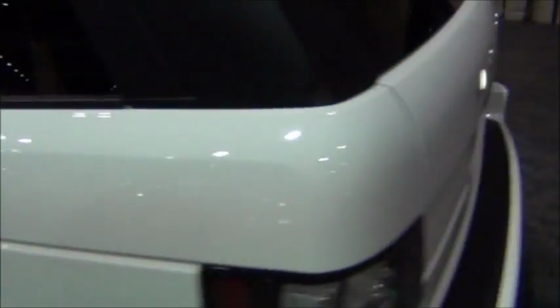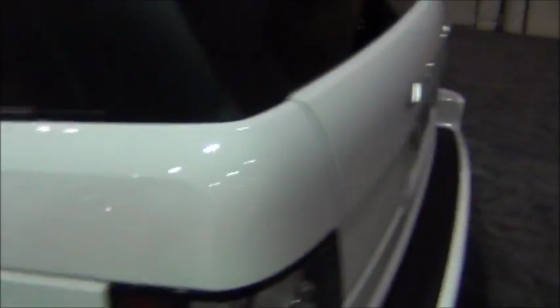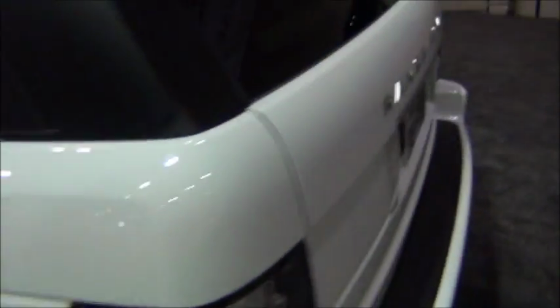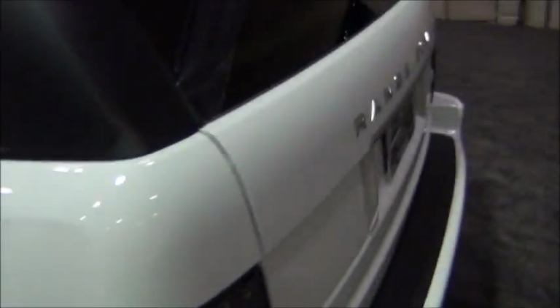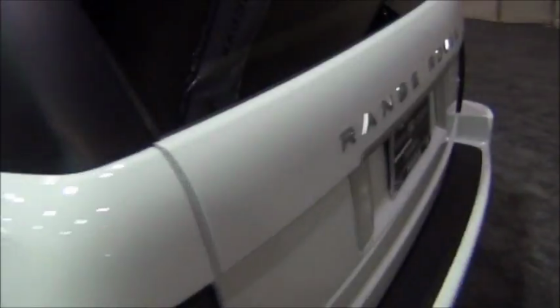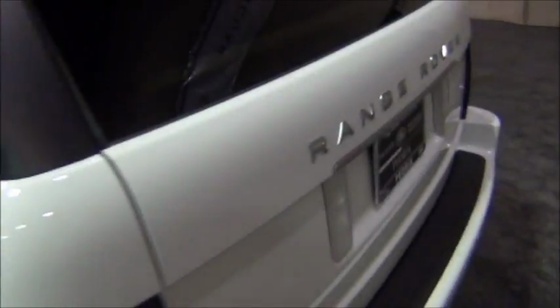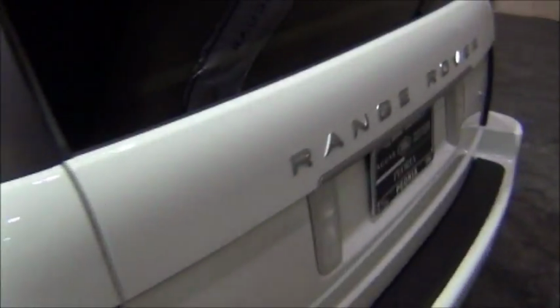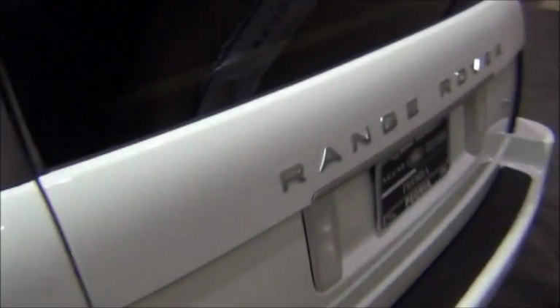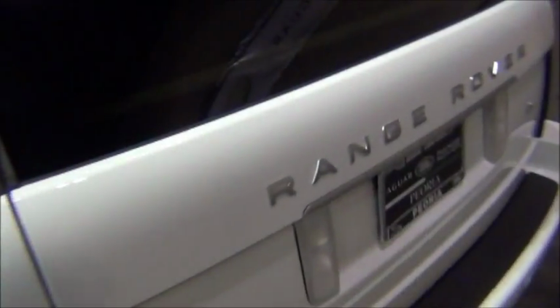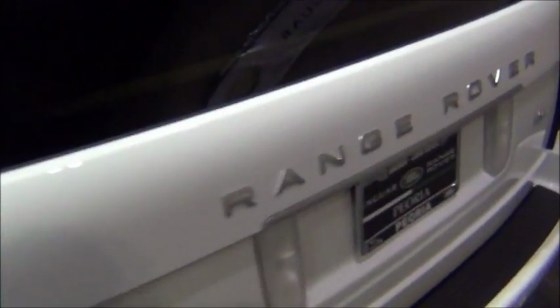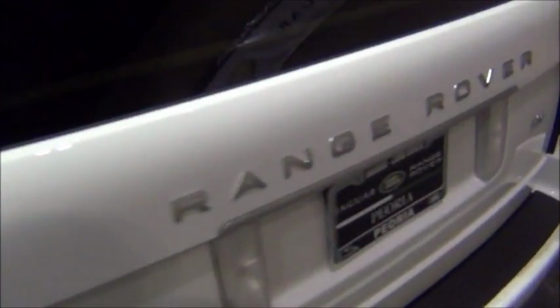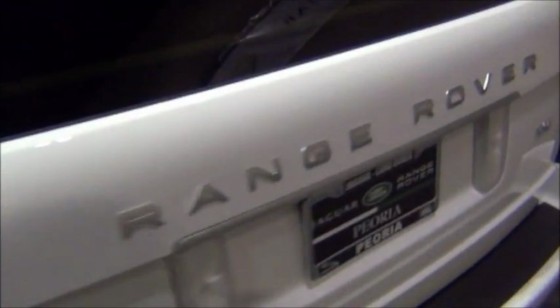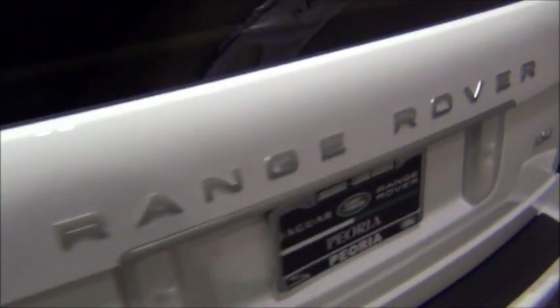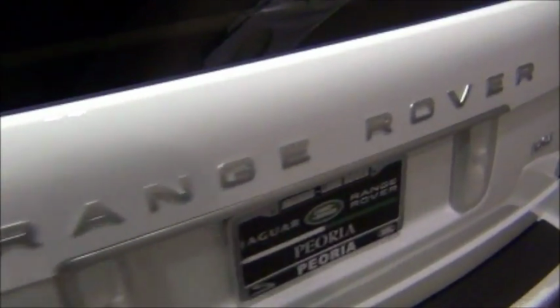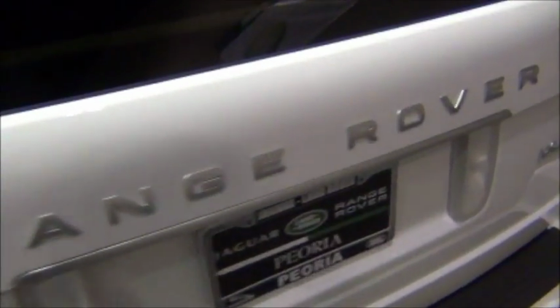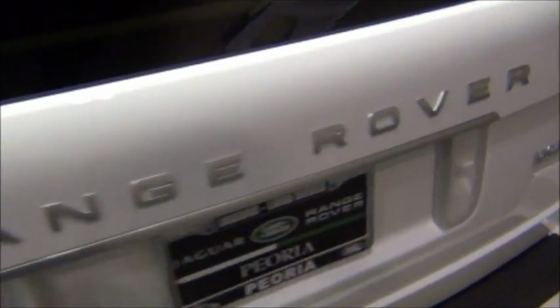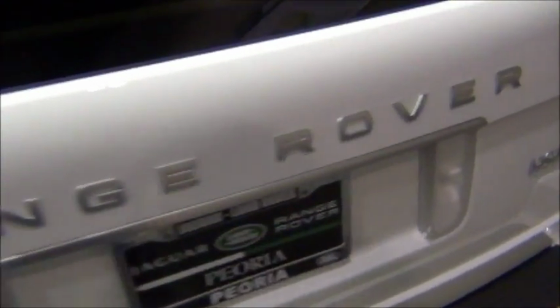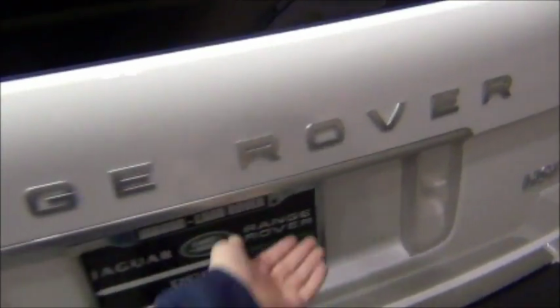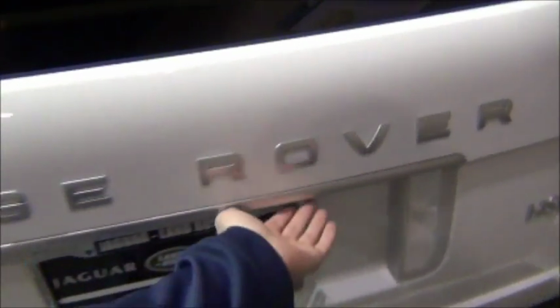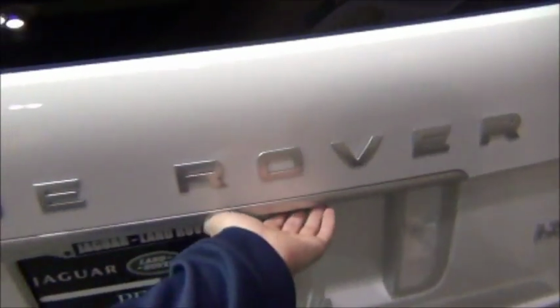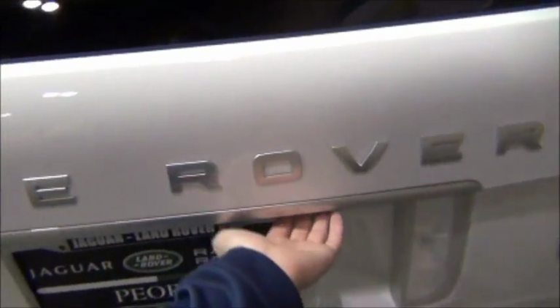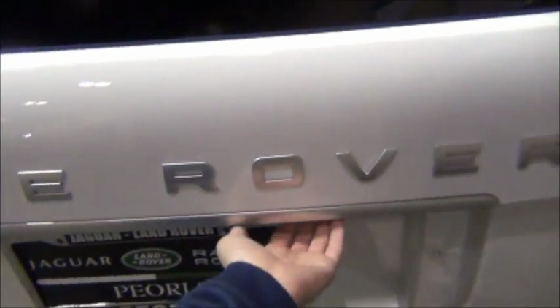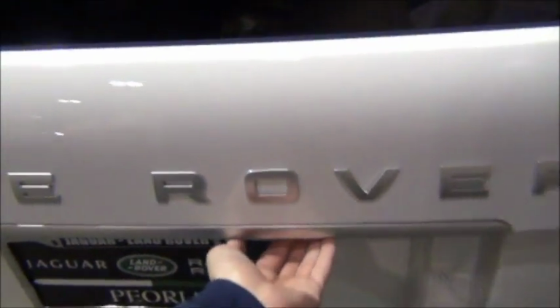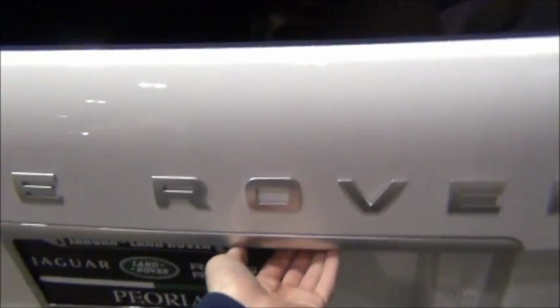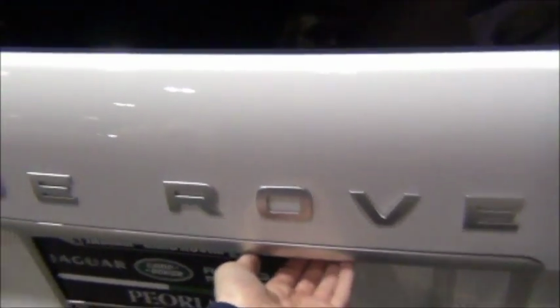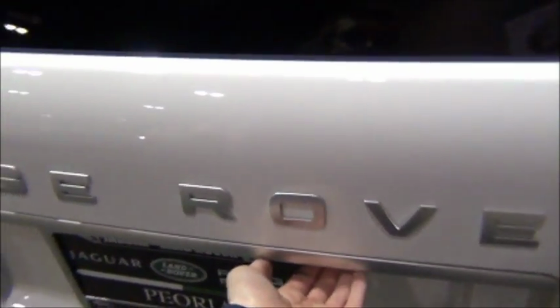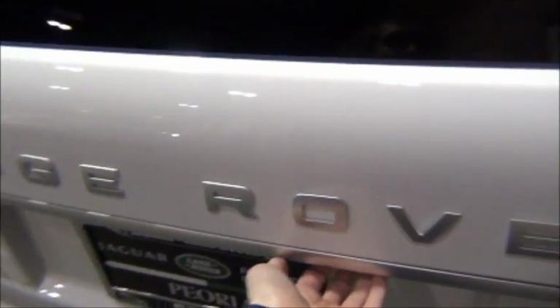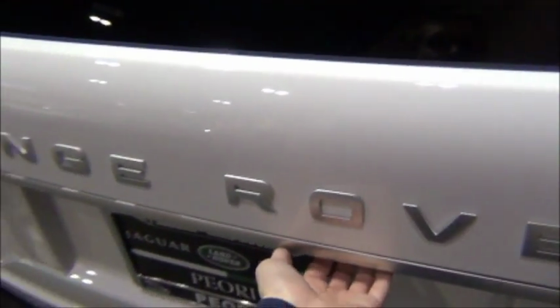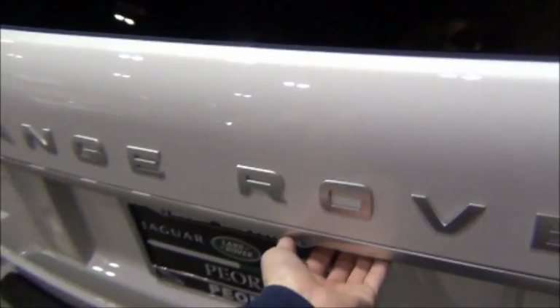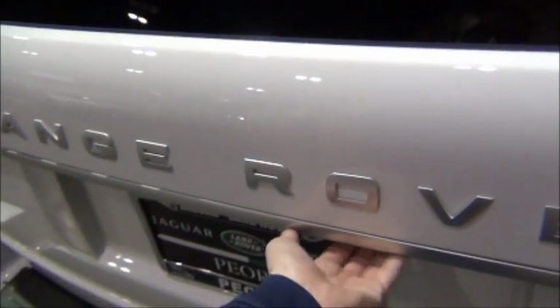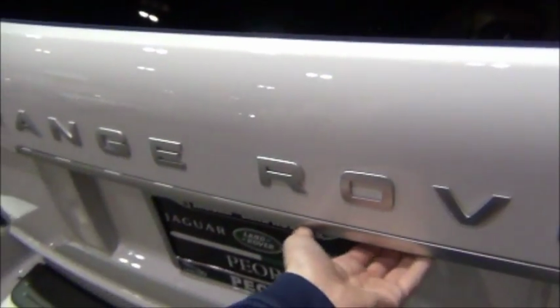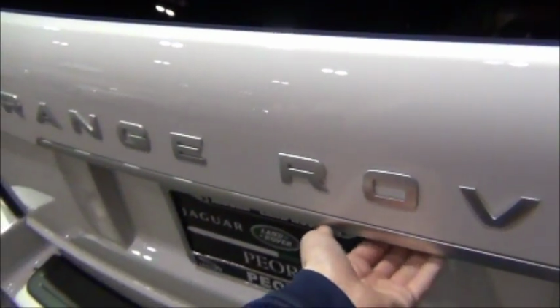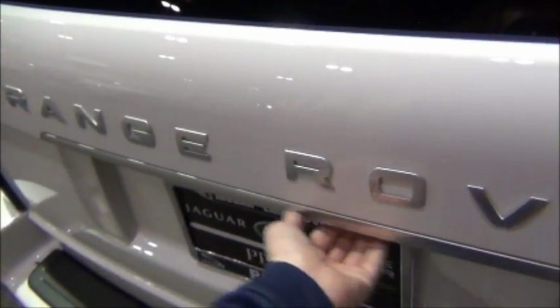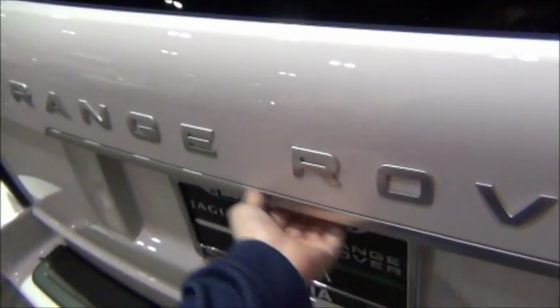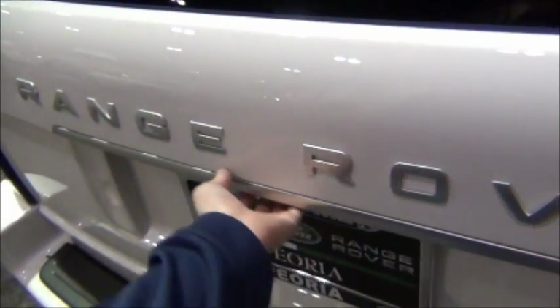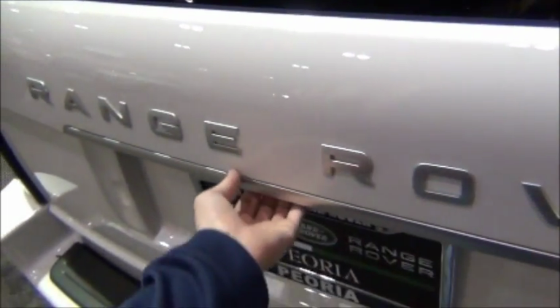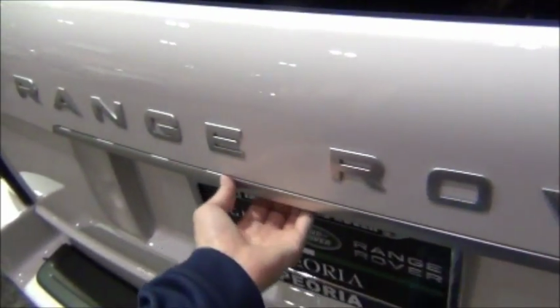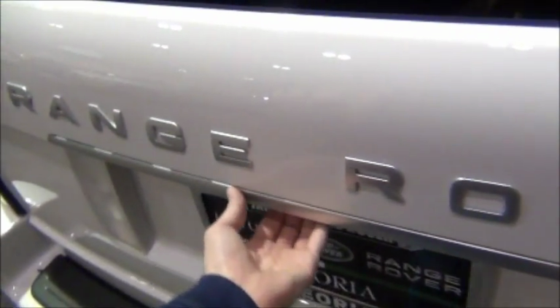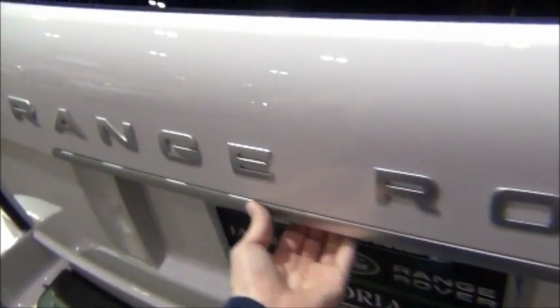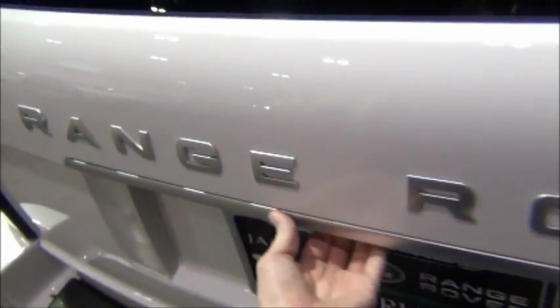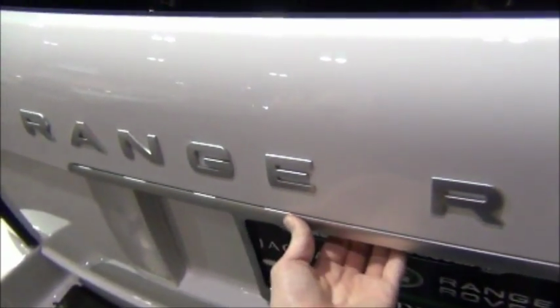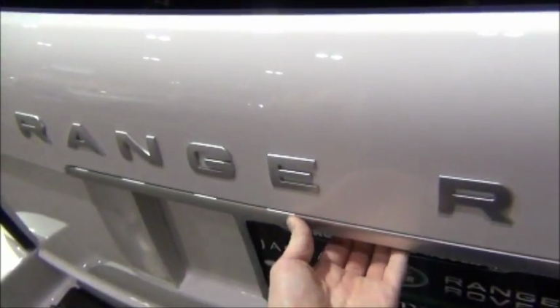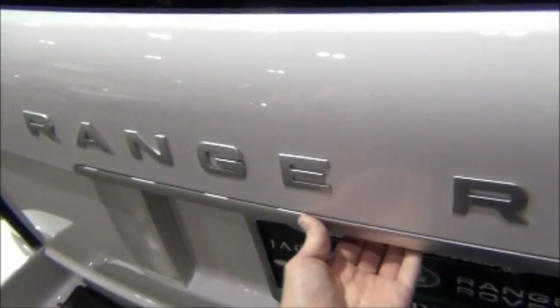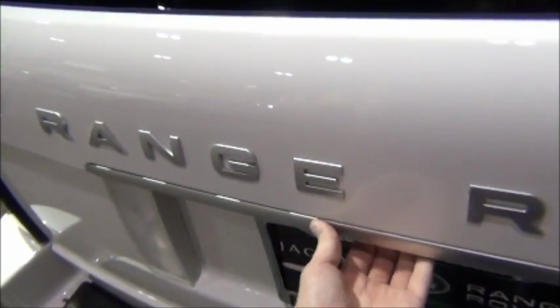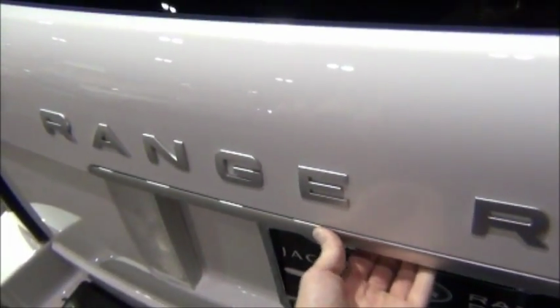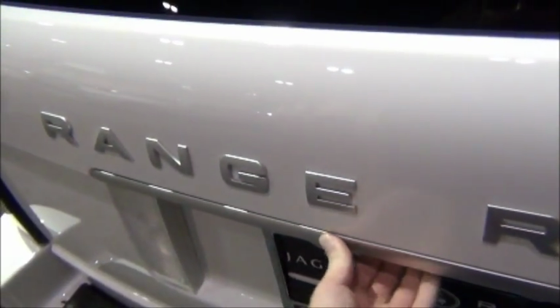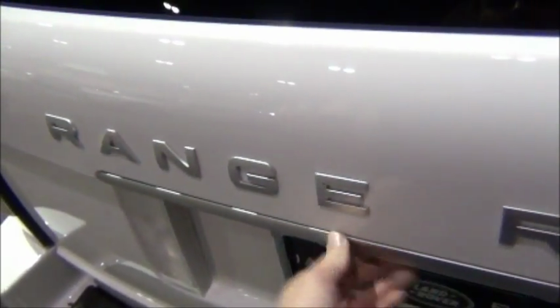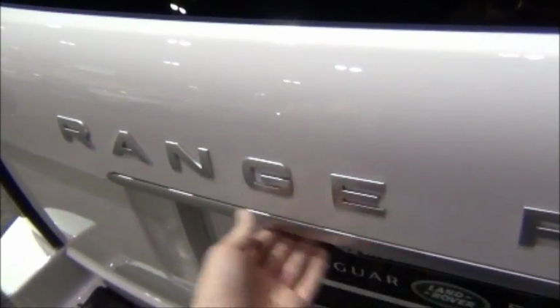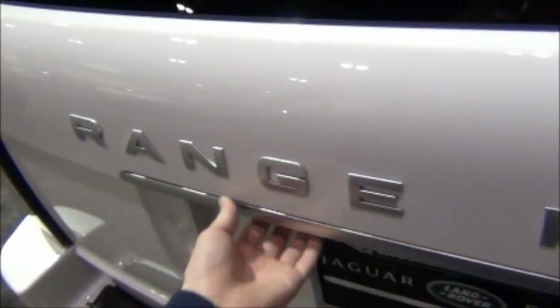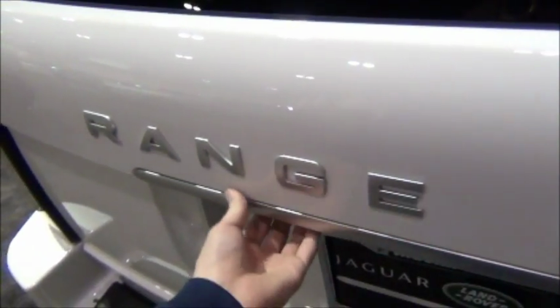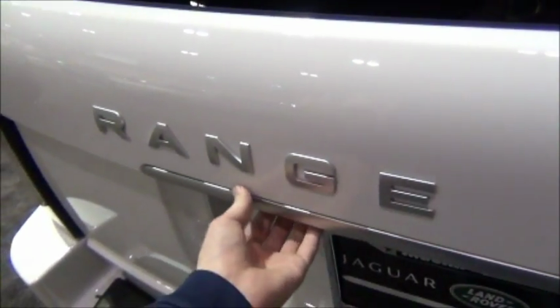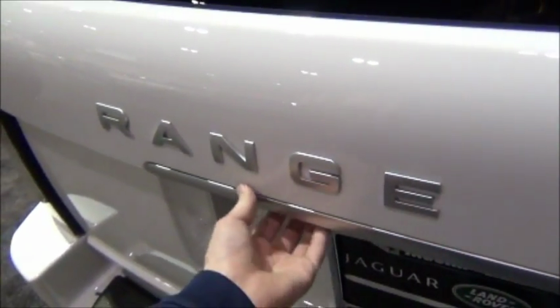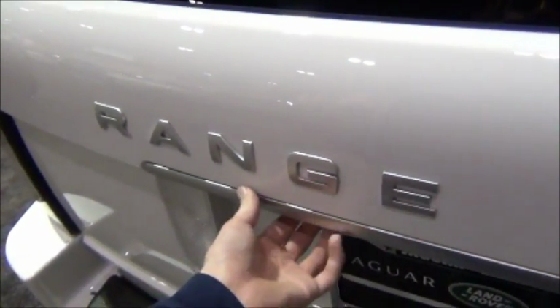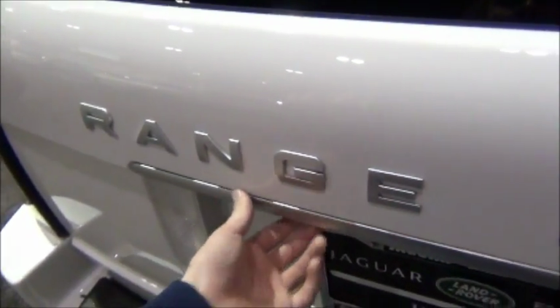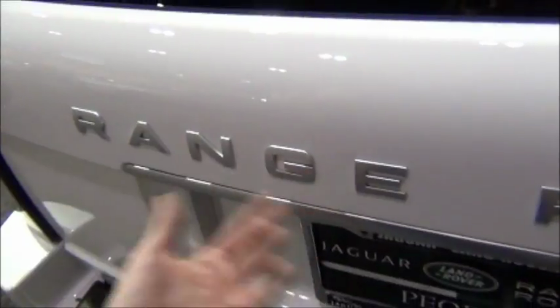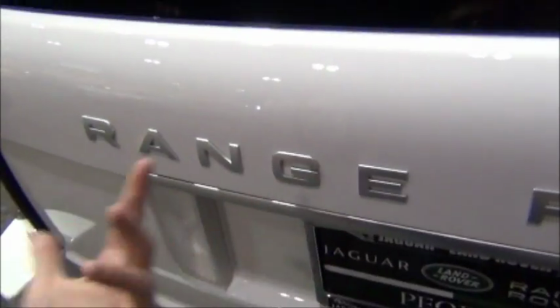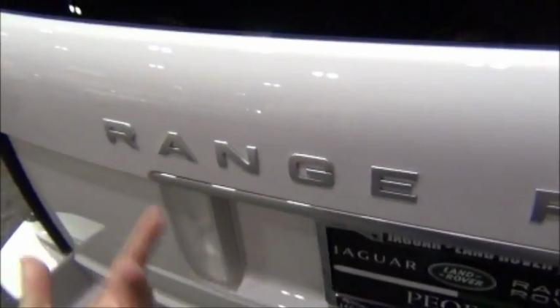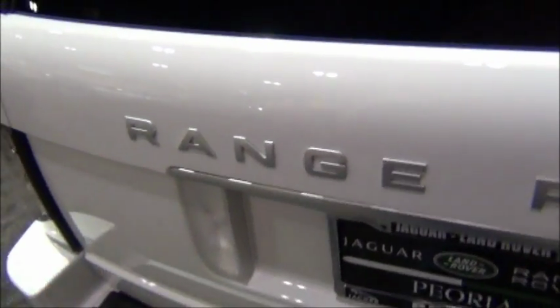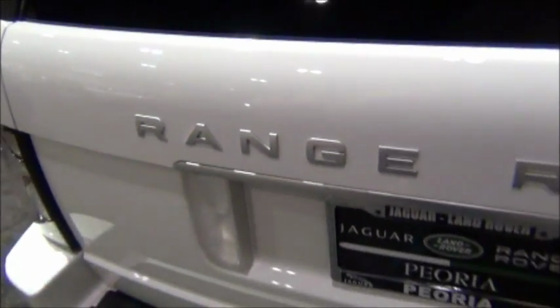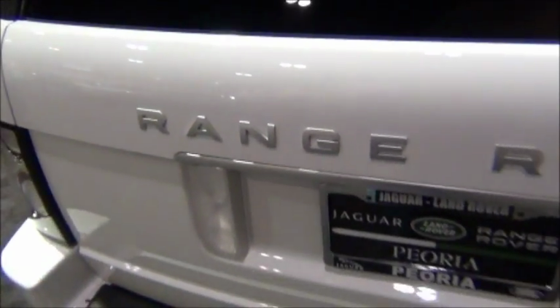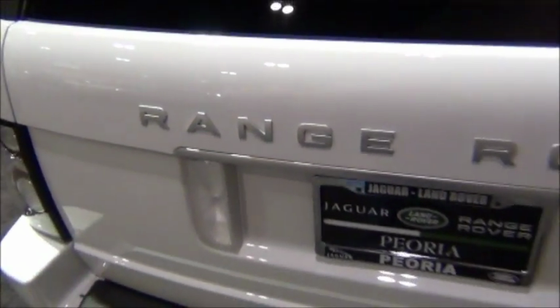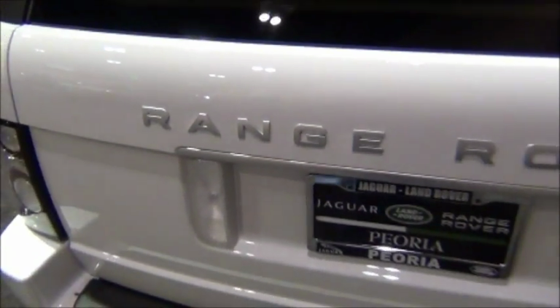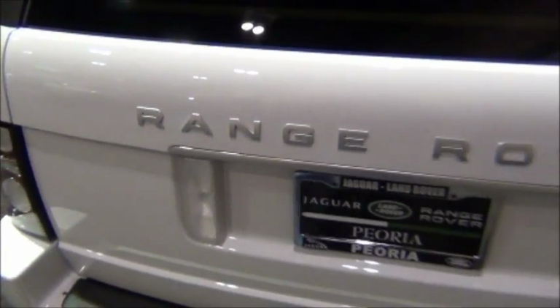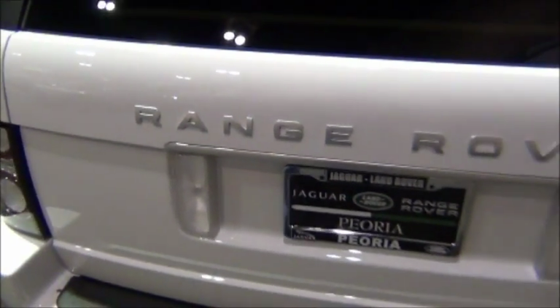Now, in traditional Range Rover fashion, you do have a split-folding tailgate with an electronic latch.